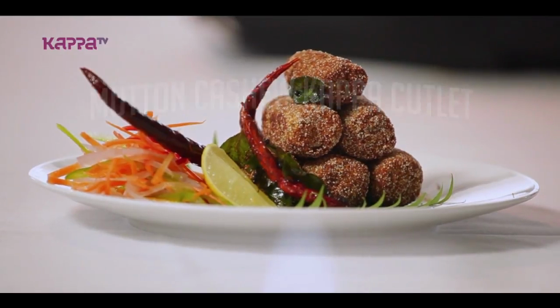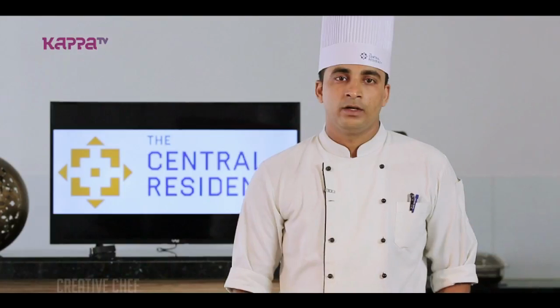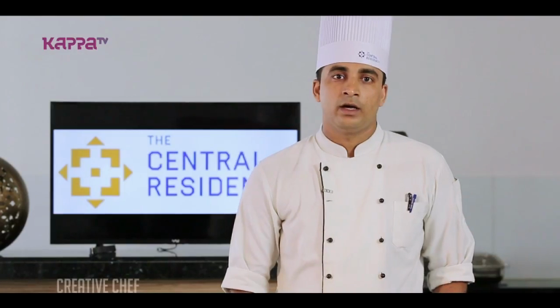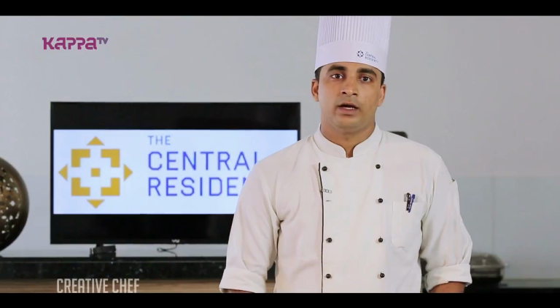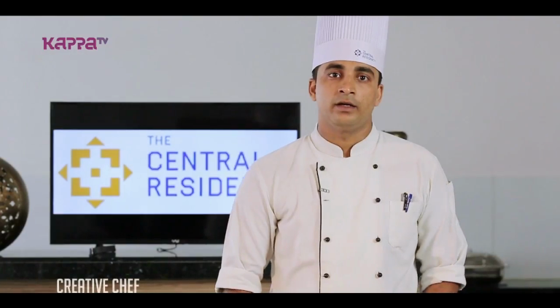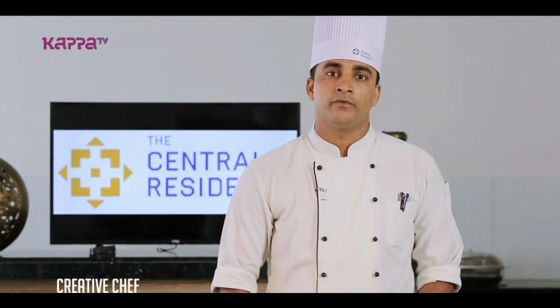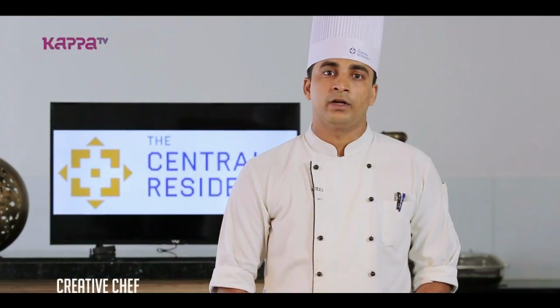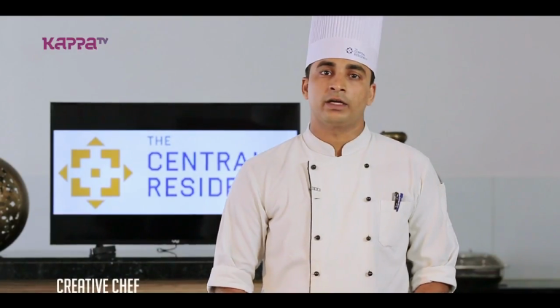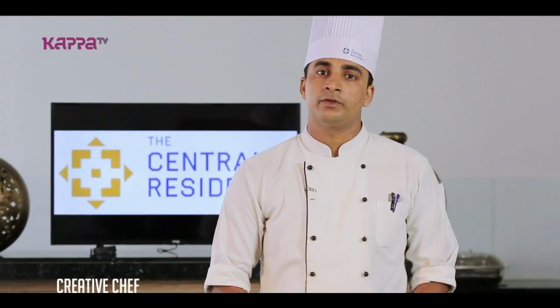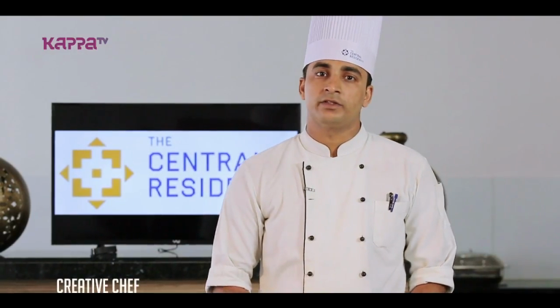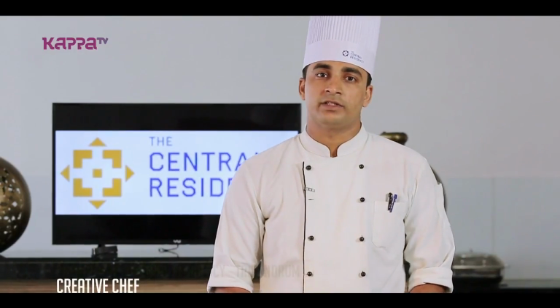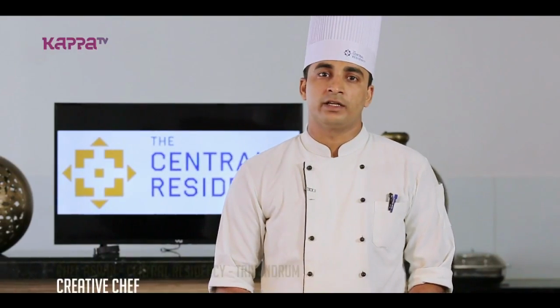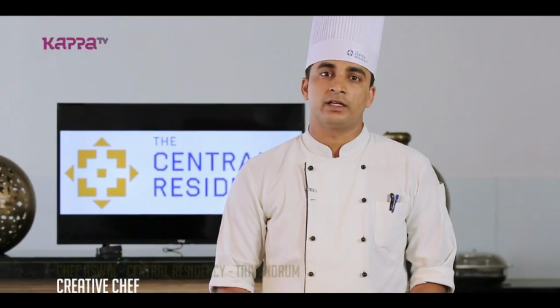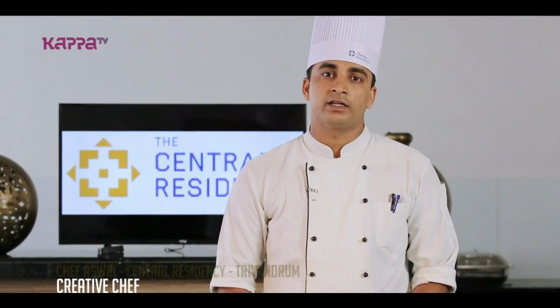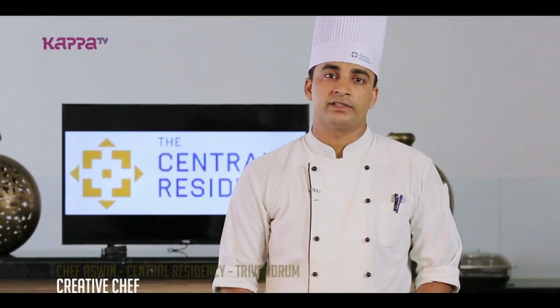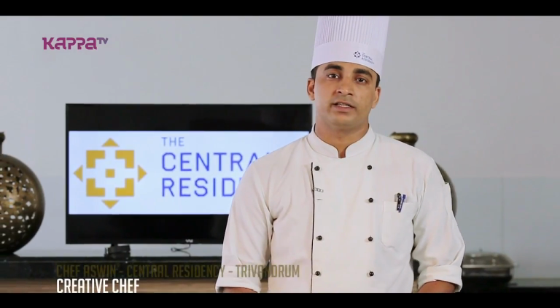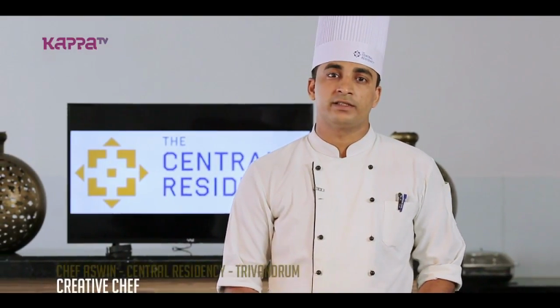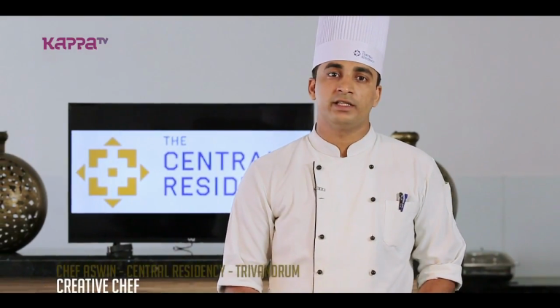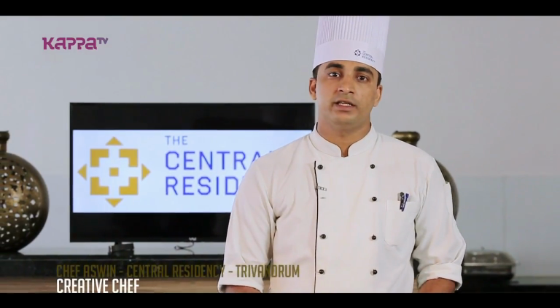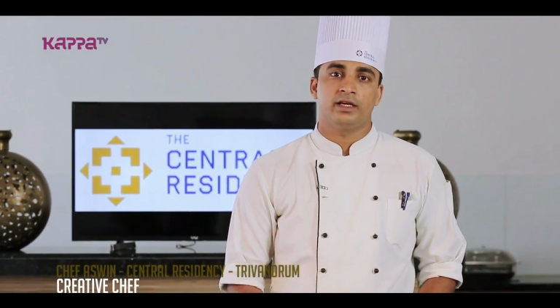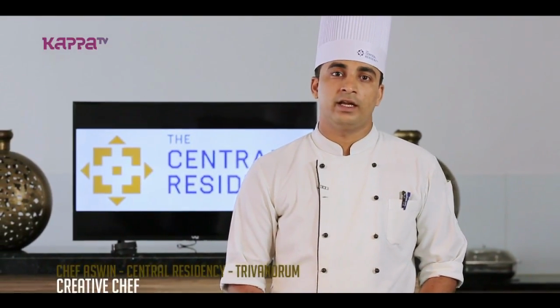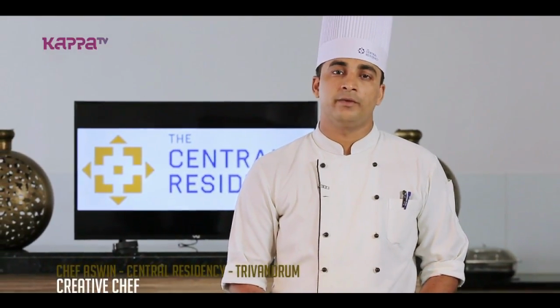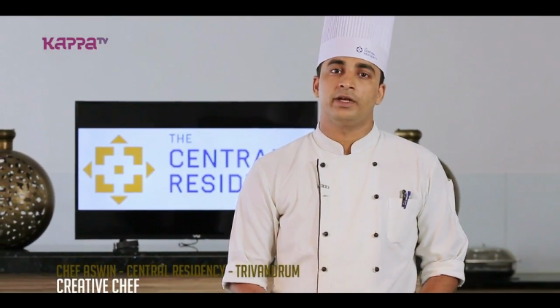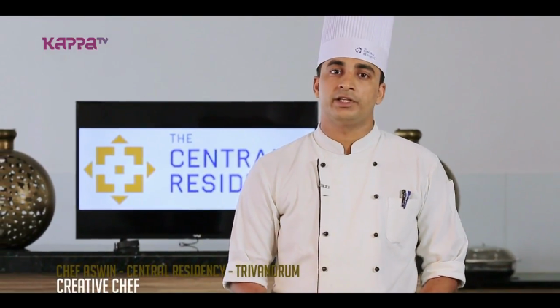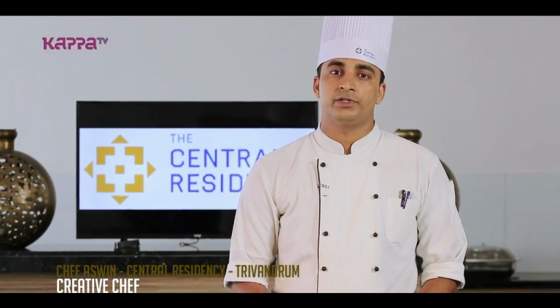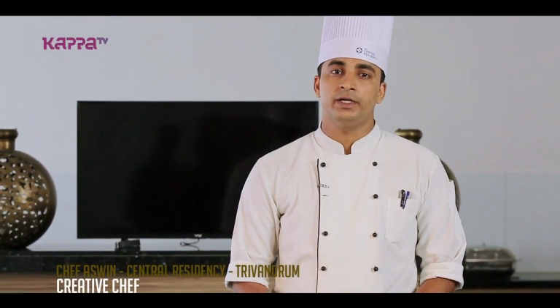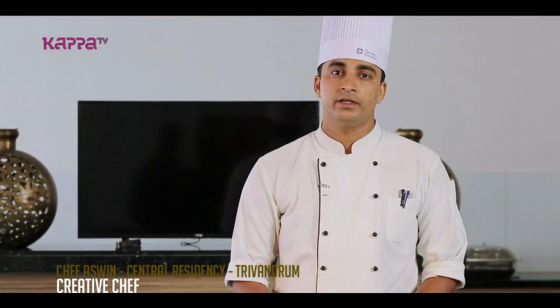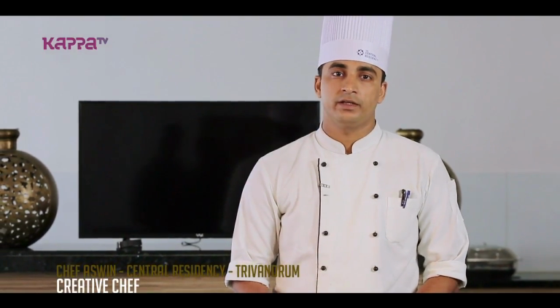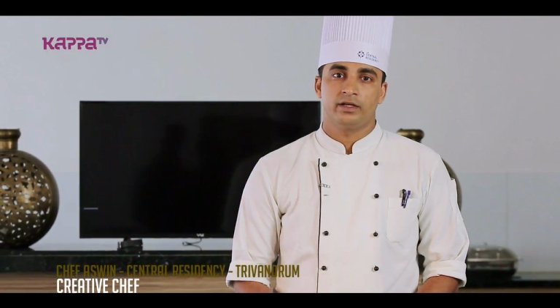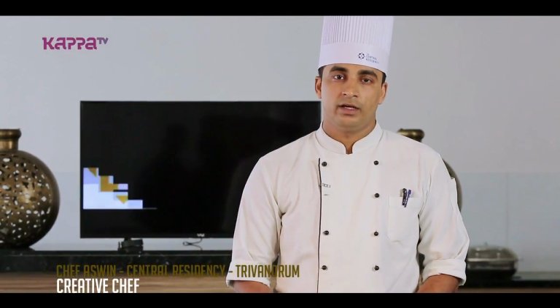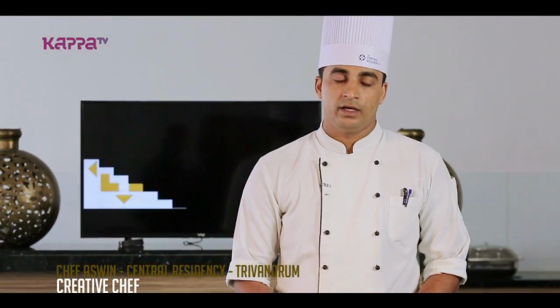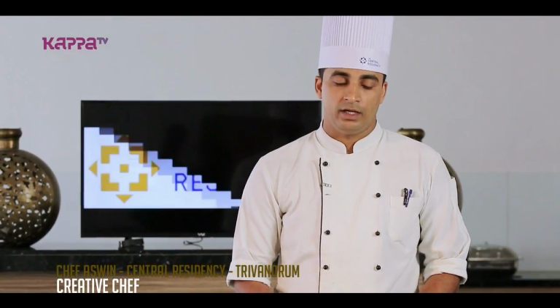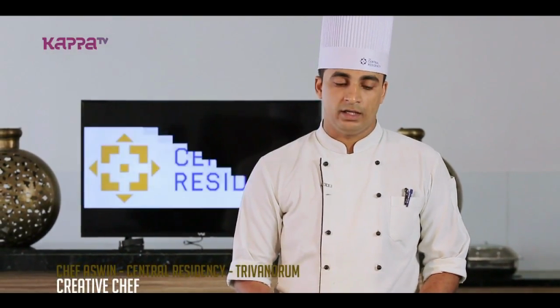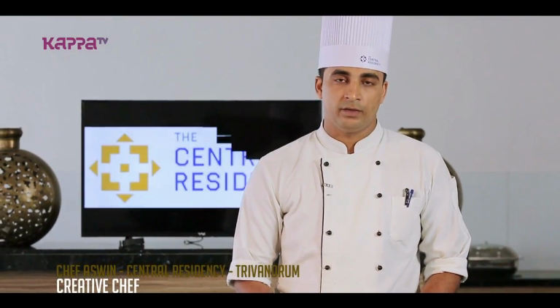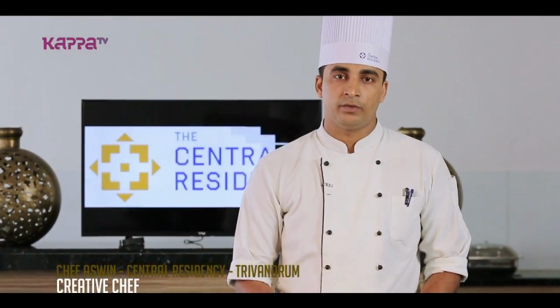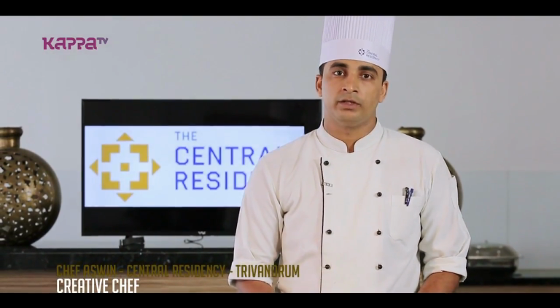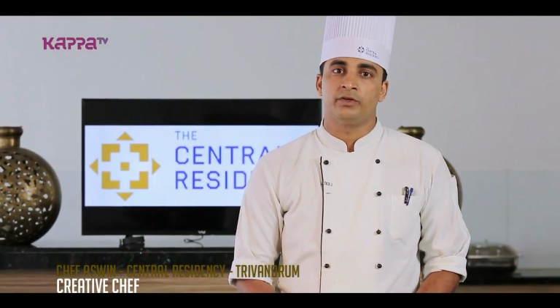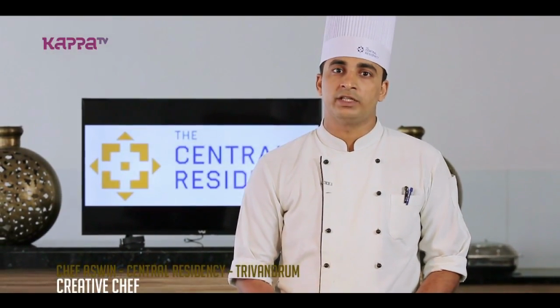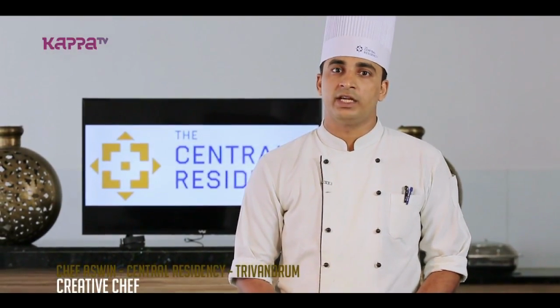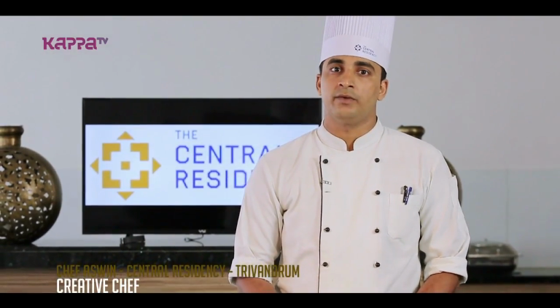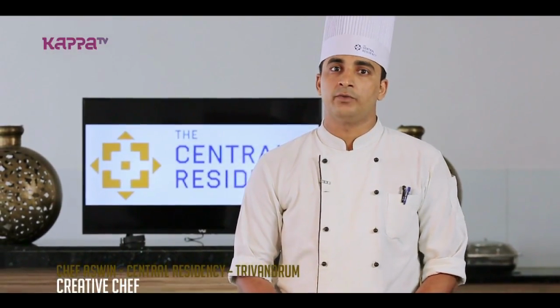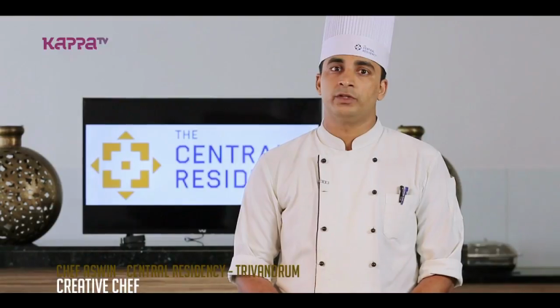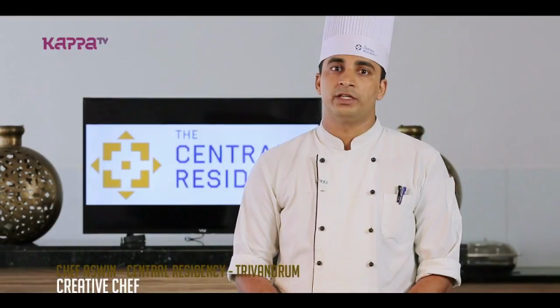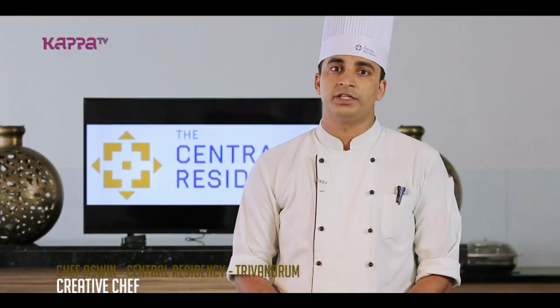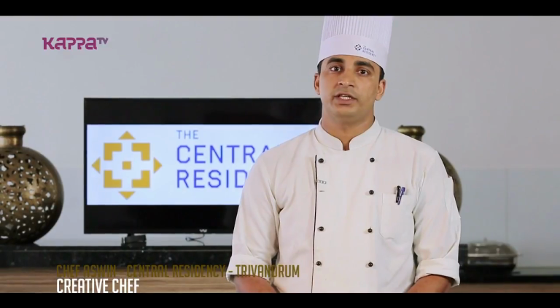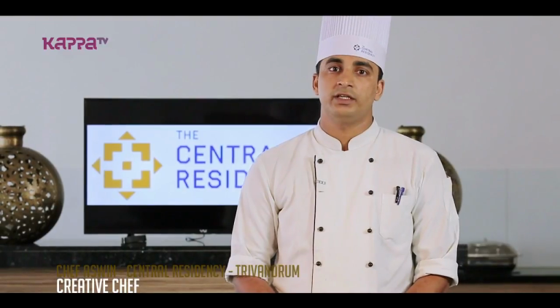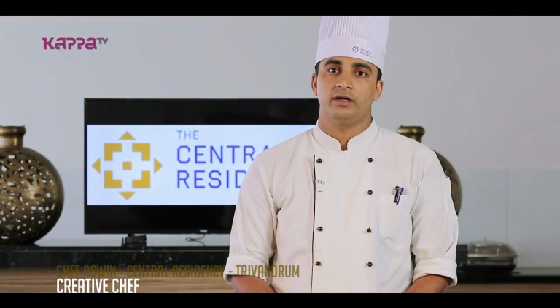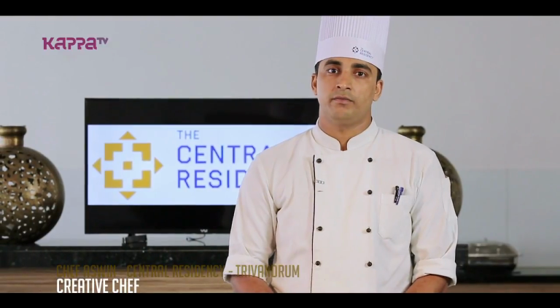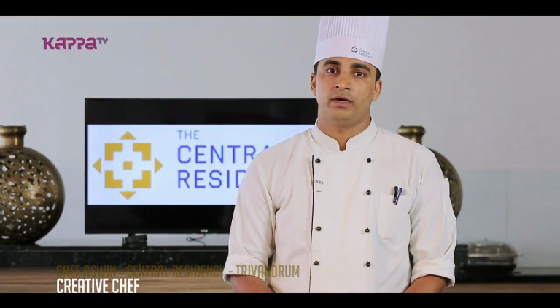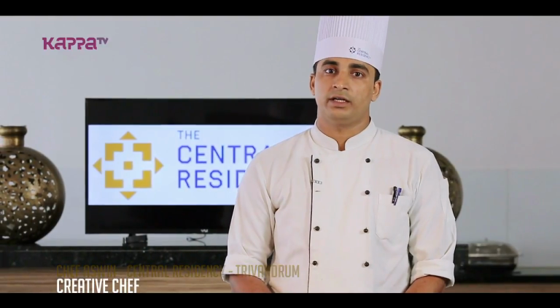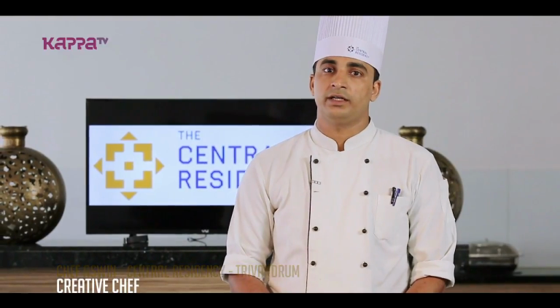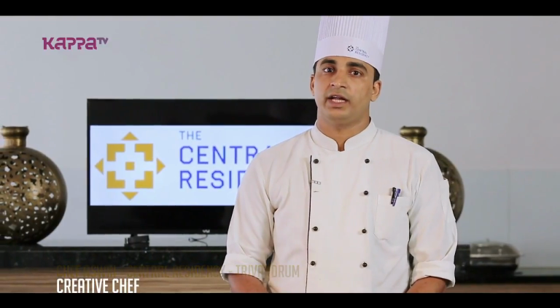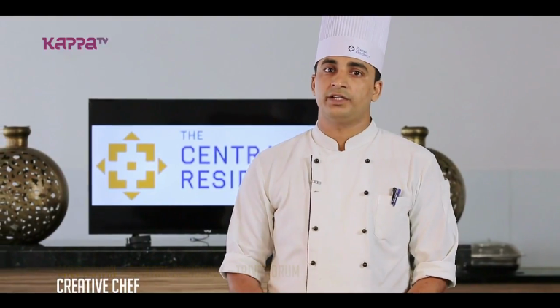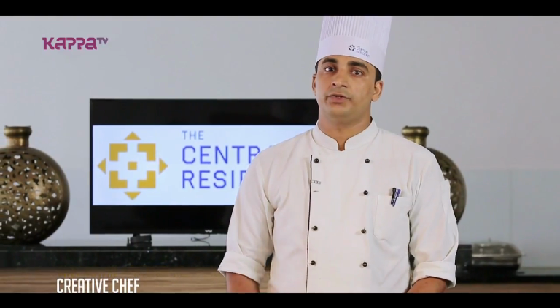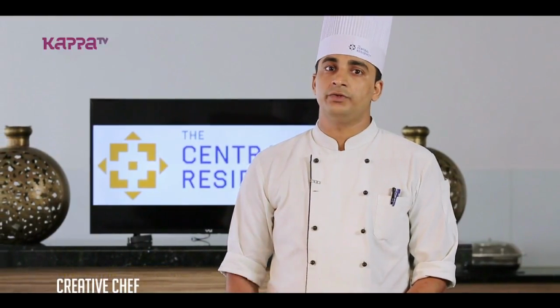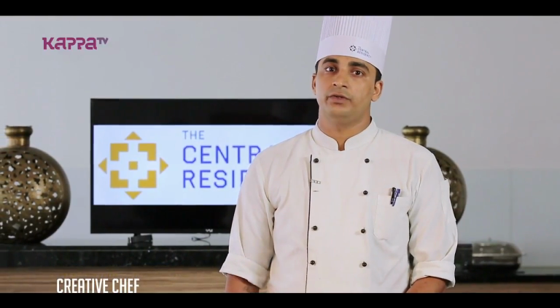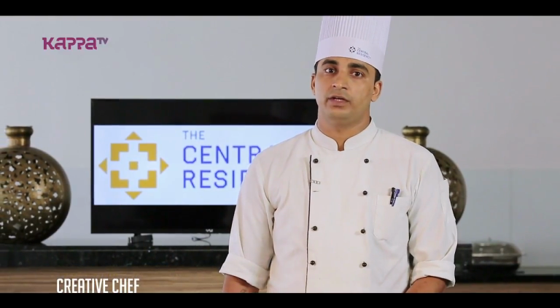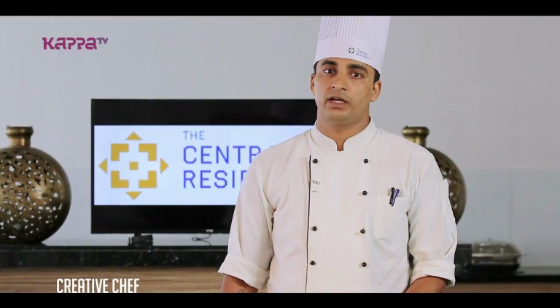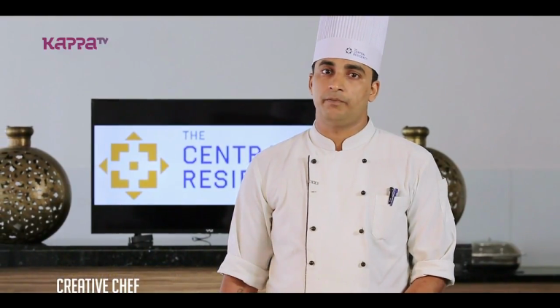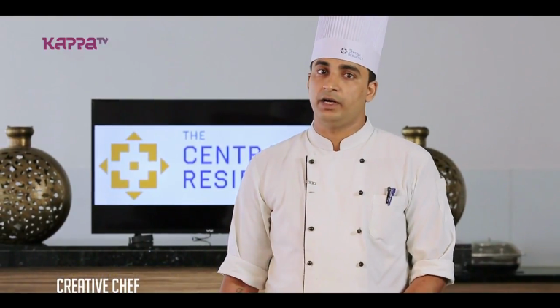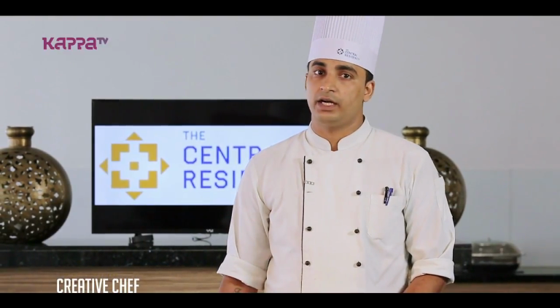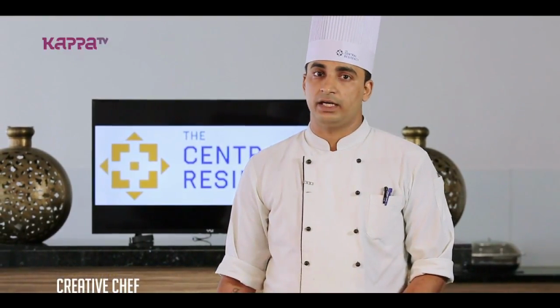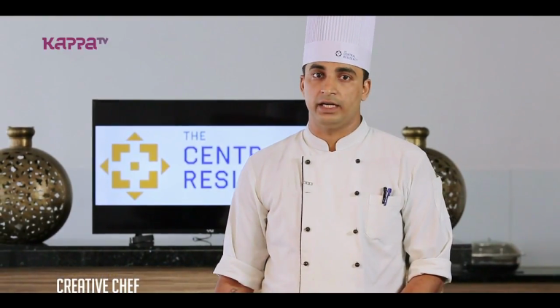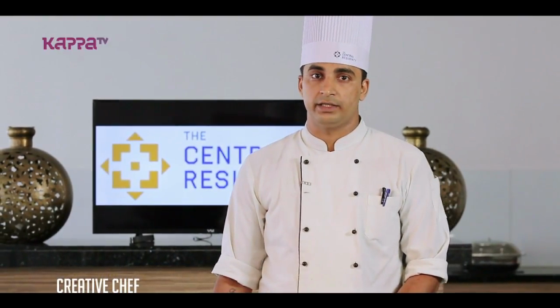Hi, welcome to the Central Residency, Endeavour Ashwin. We are going to show you the dish: Mutton Cashew Cuppa Cutlet.